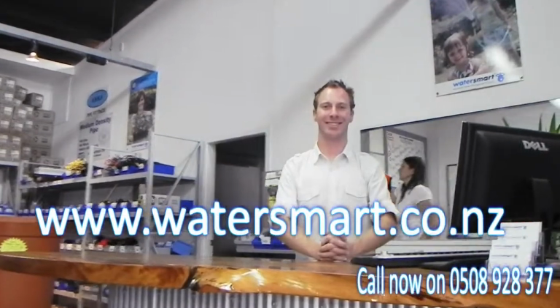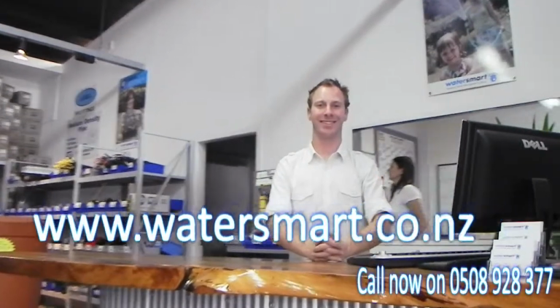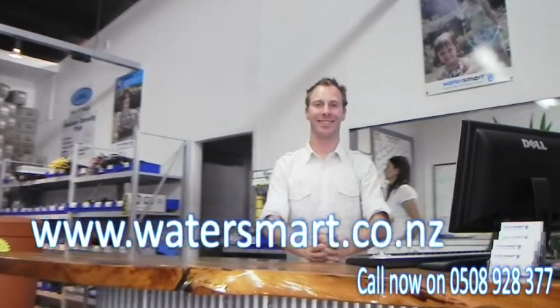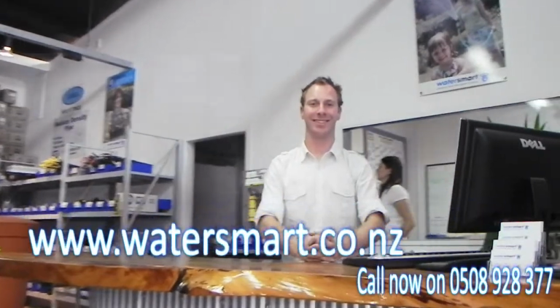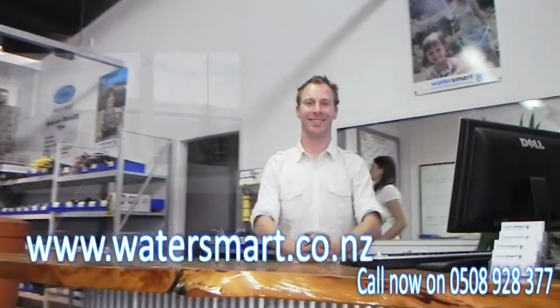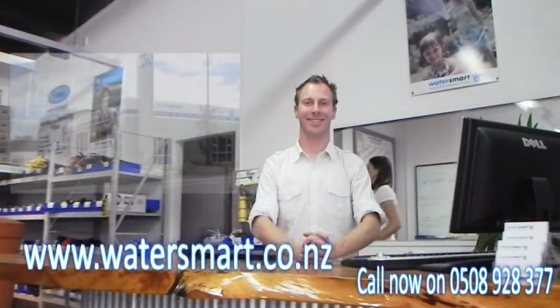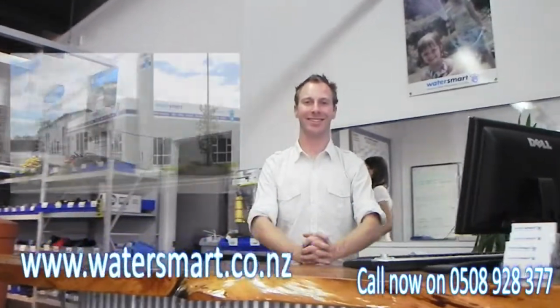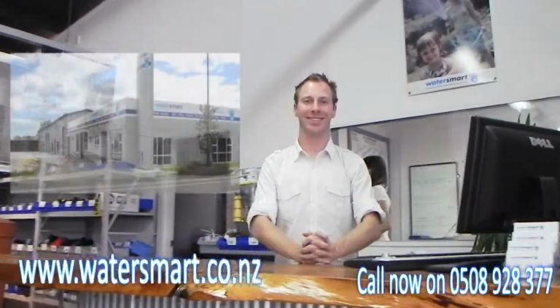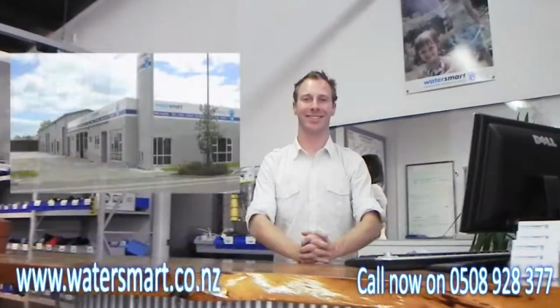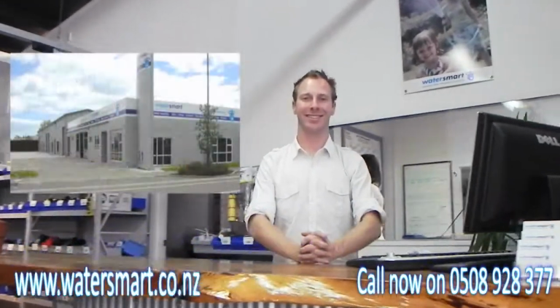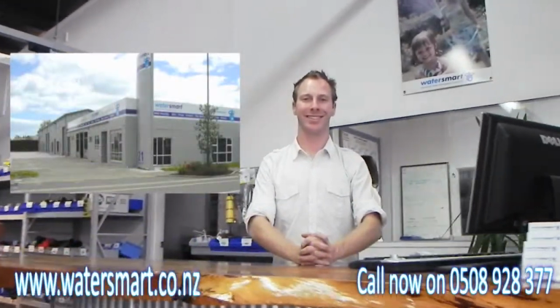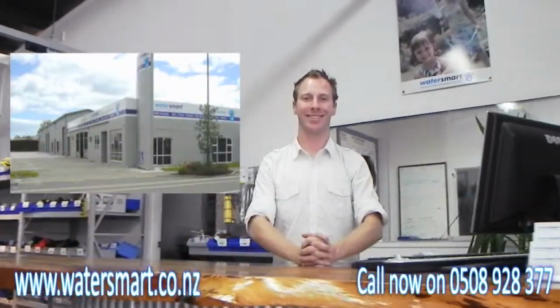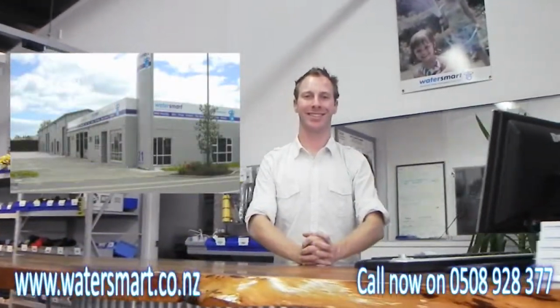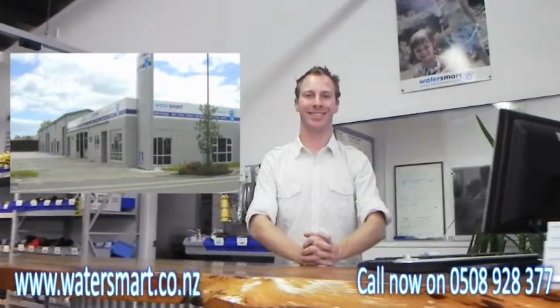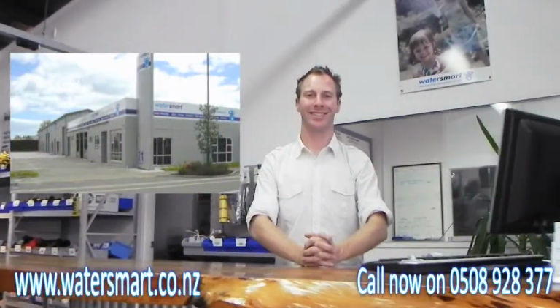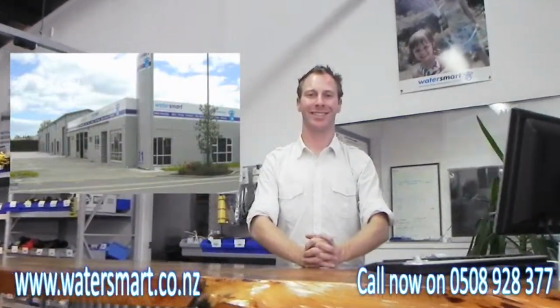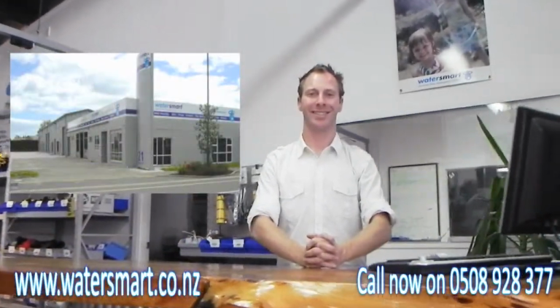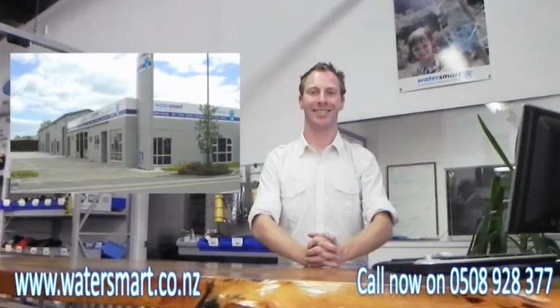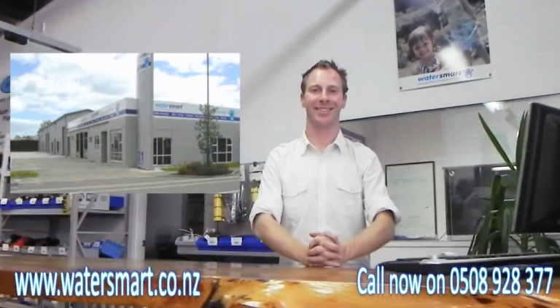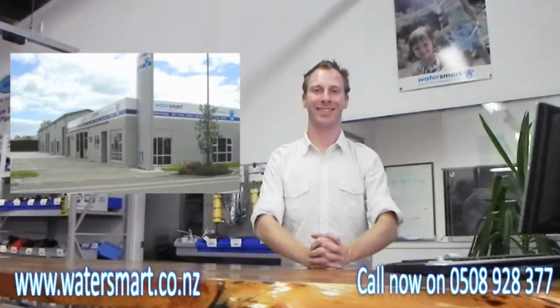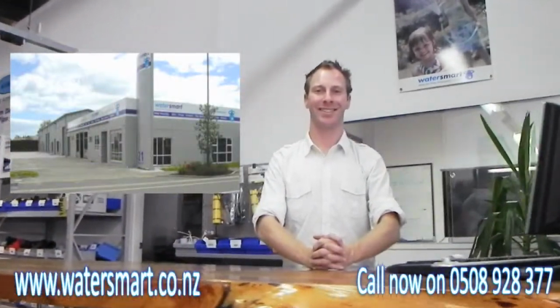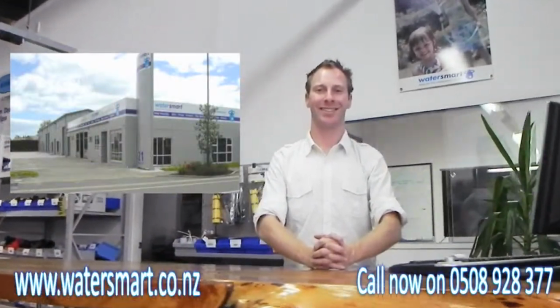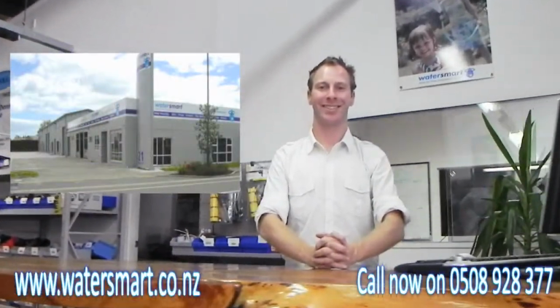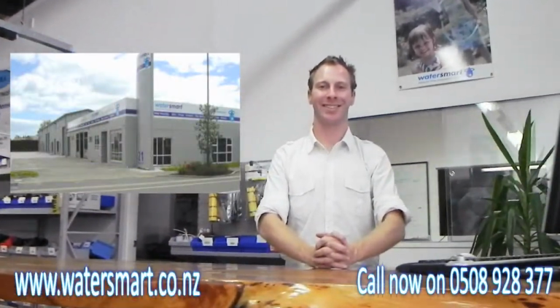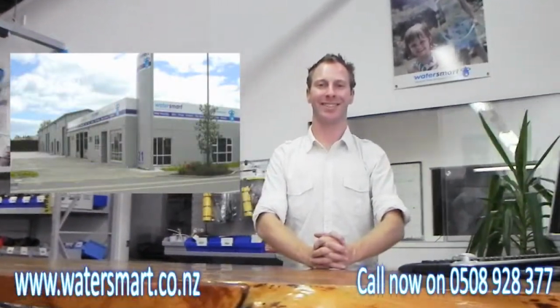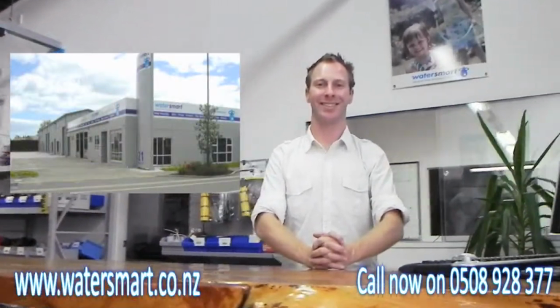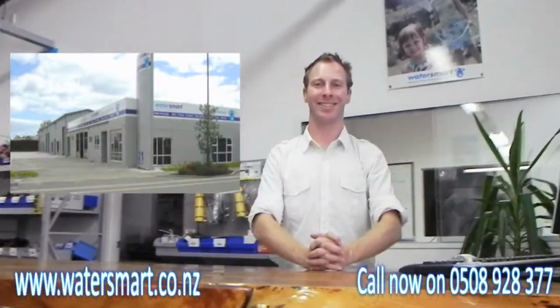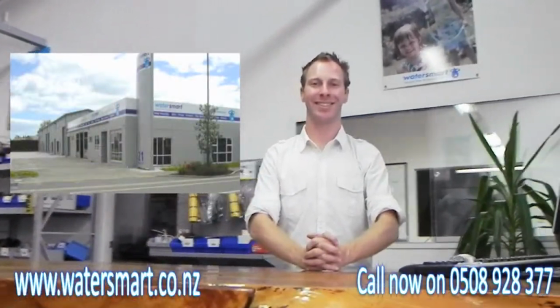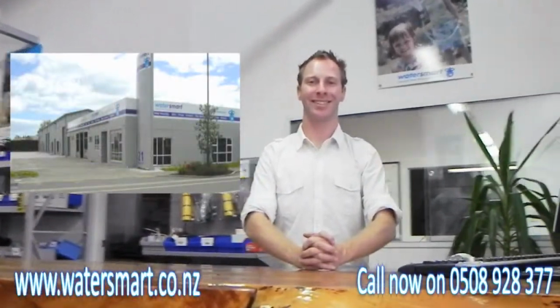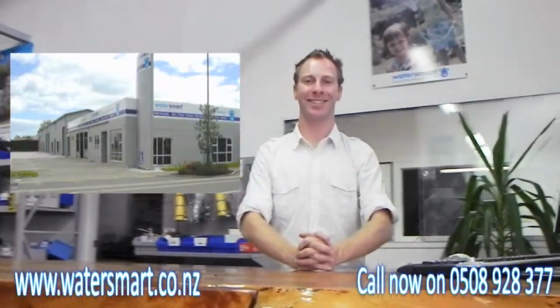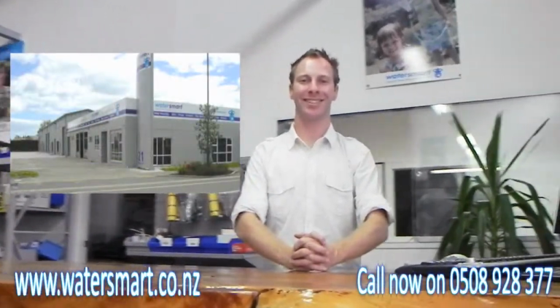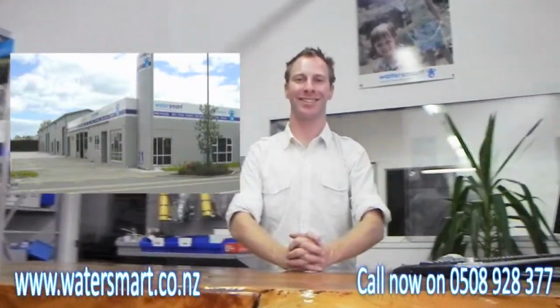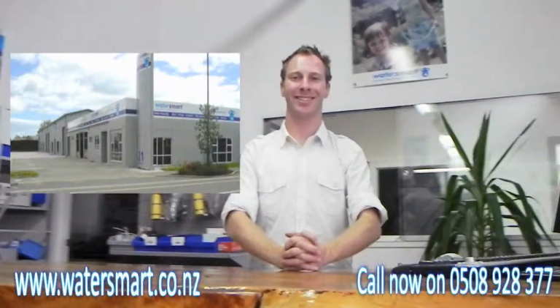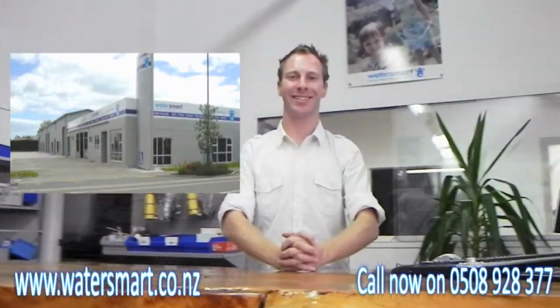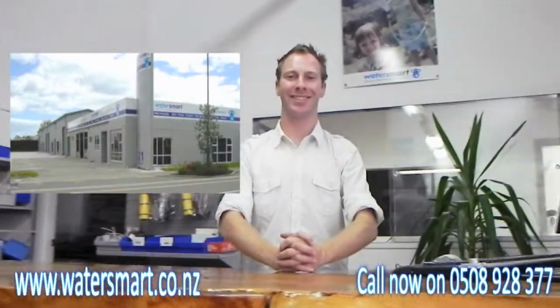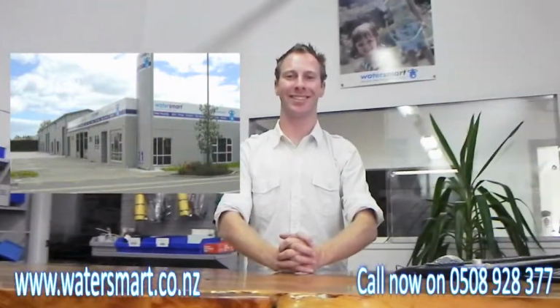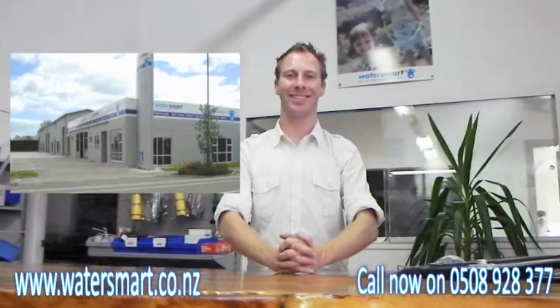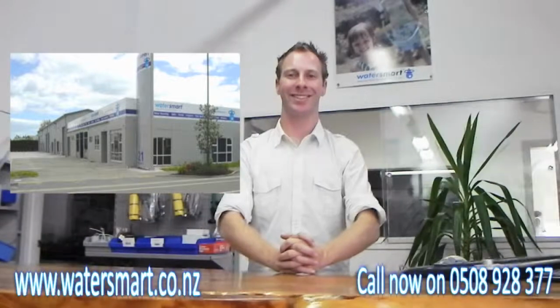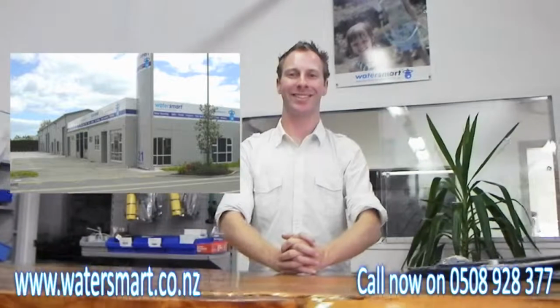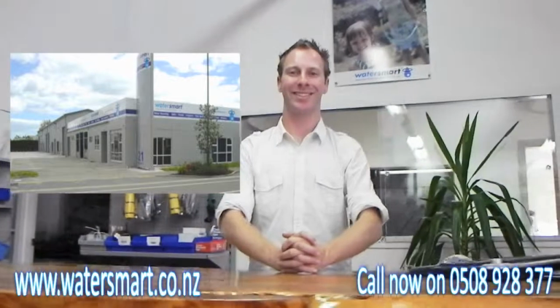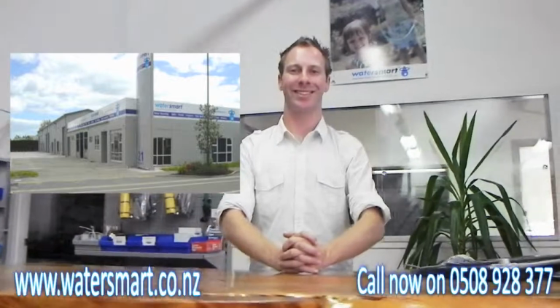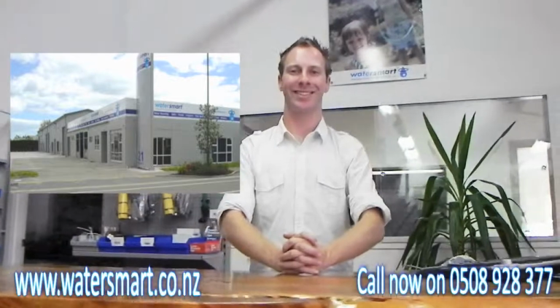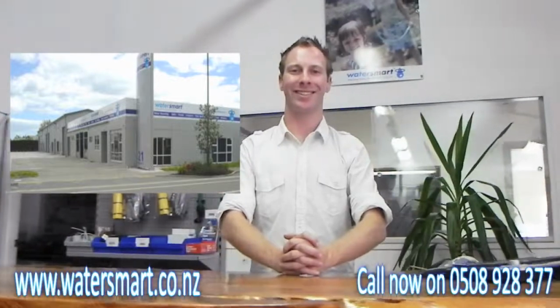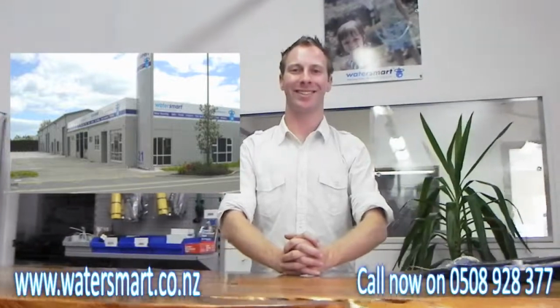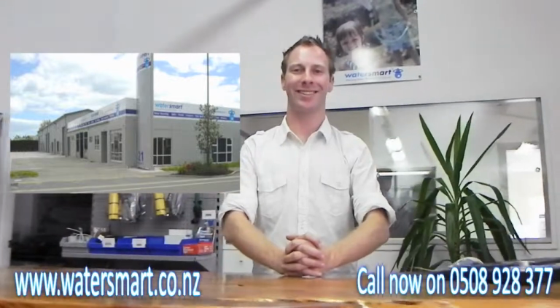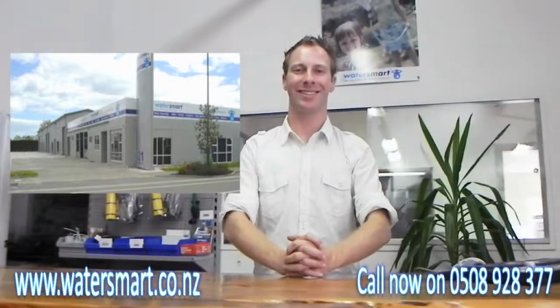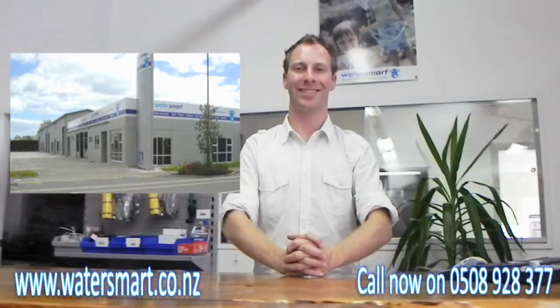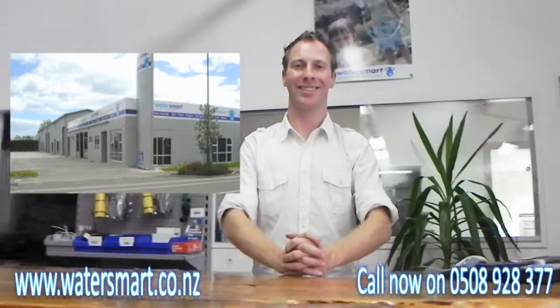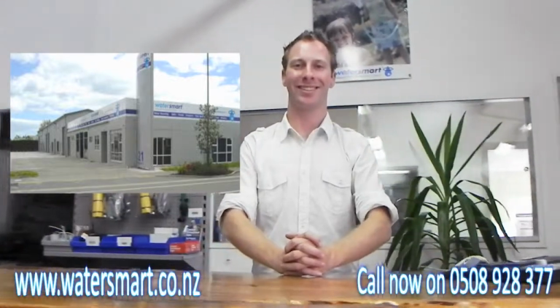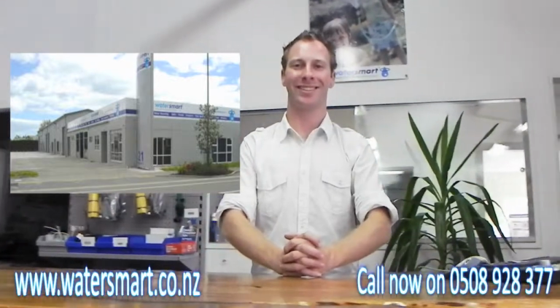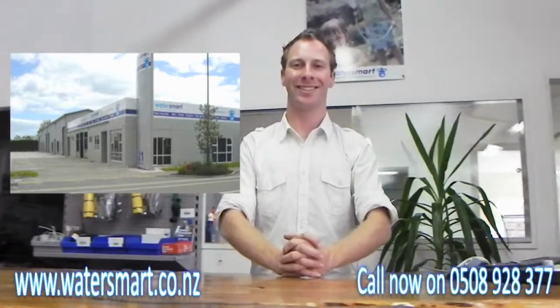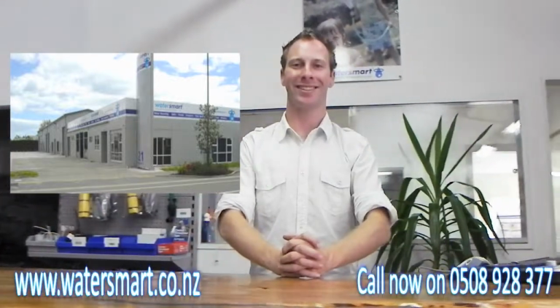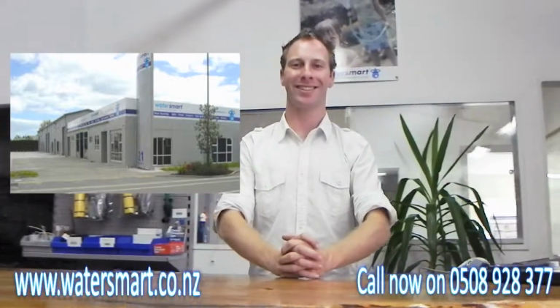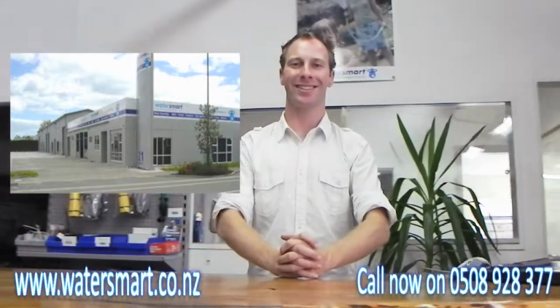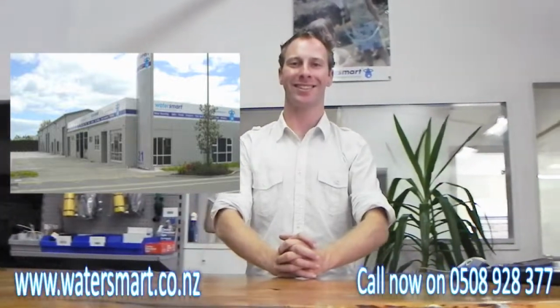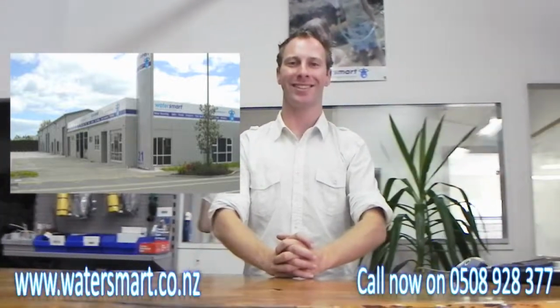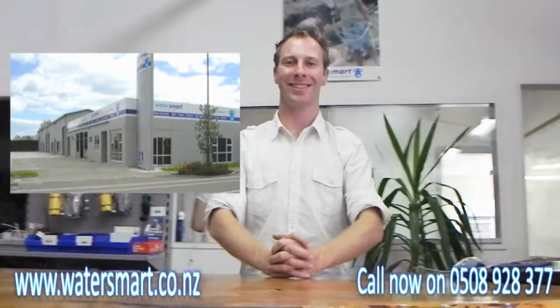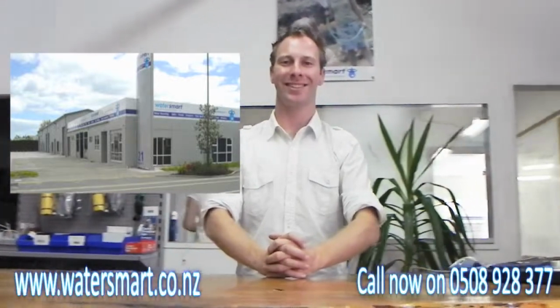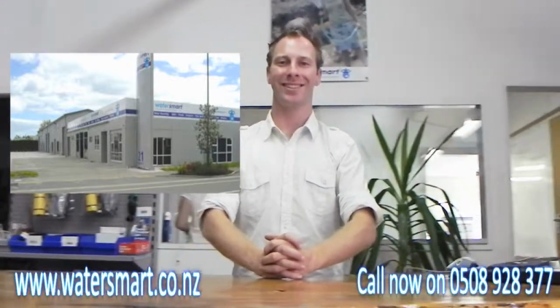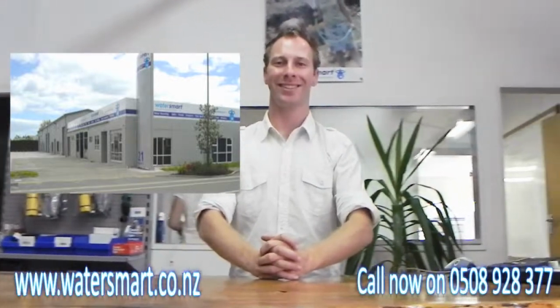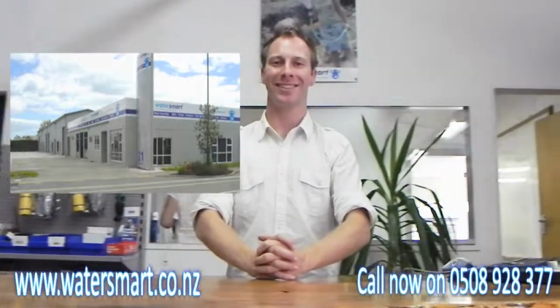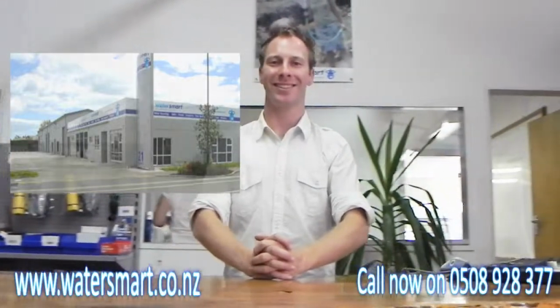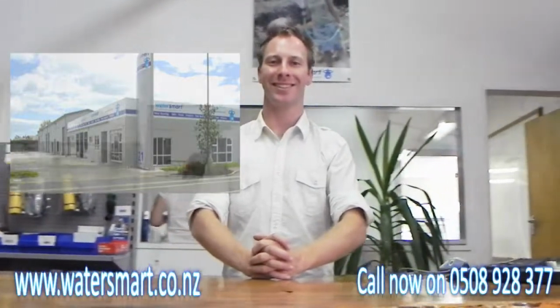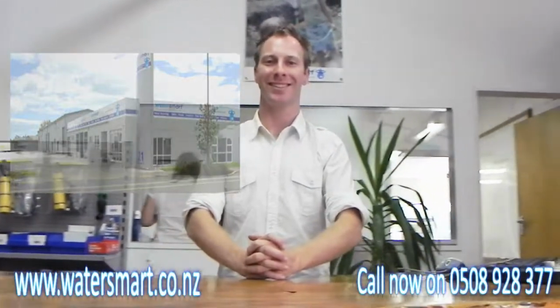Or check out our Kapiti showroom on 21 Ihaka Street, Paraparaumu. Open Monday to Friday, 8am to 4.30pm.